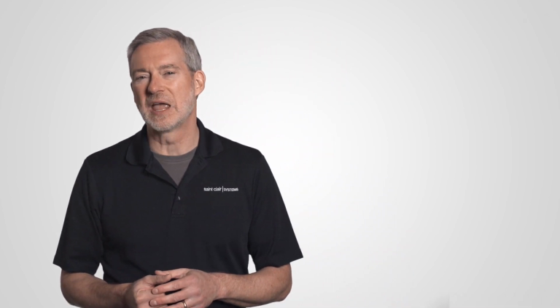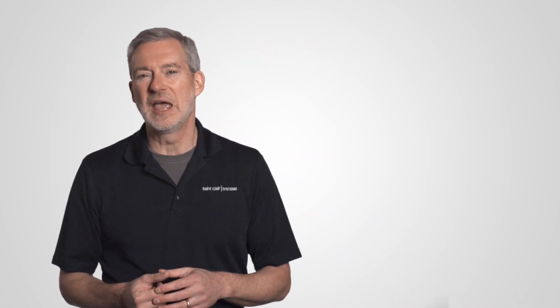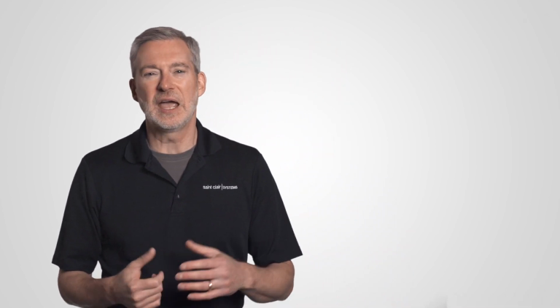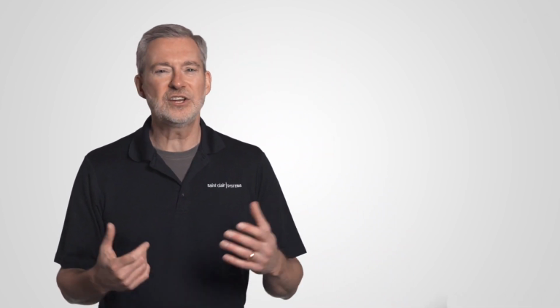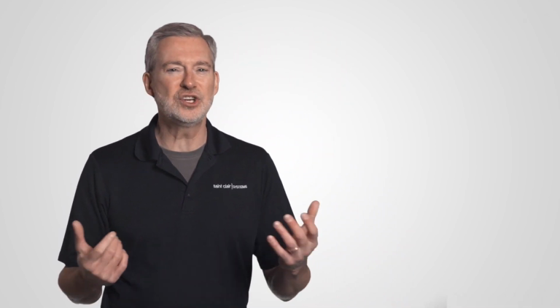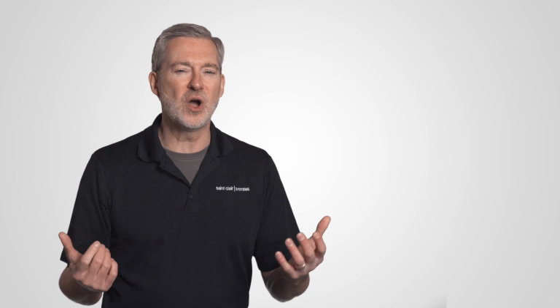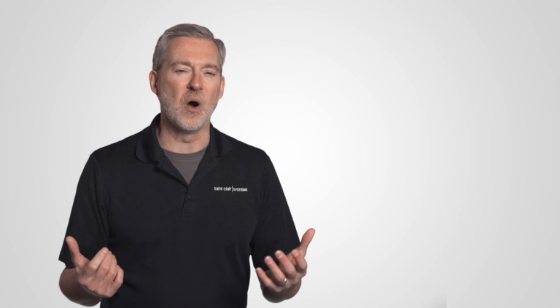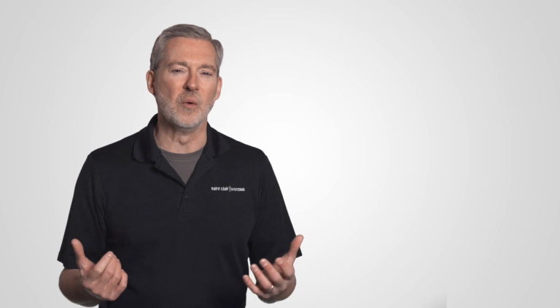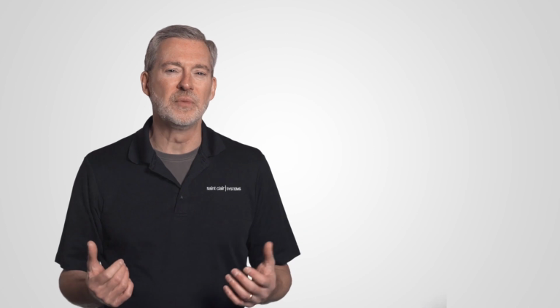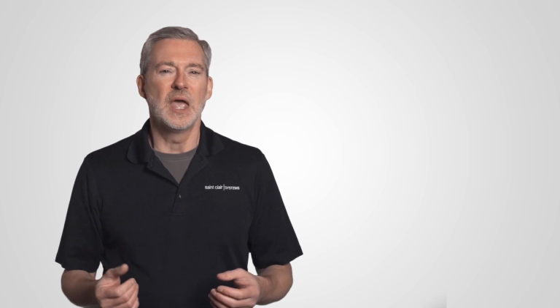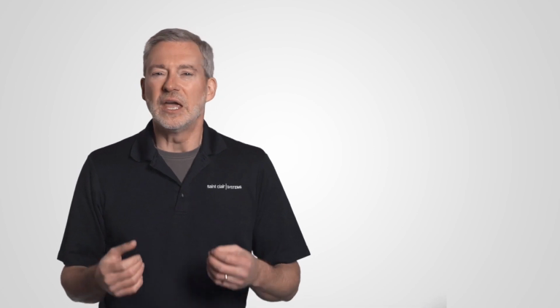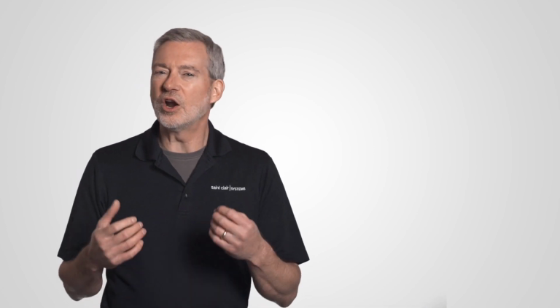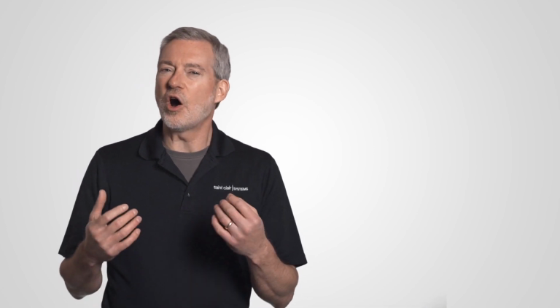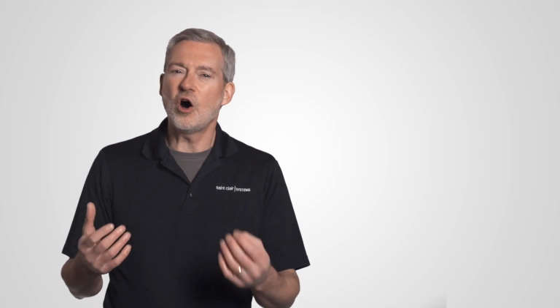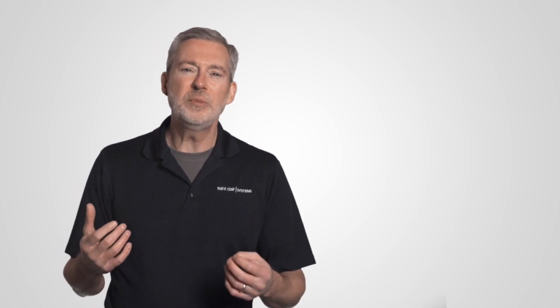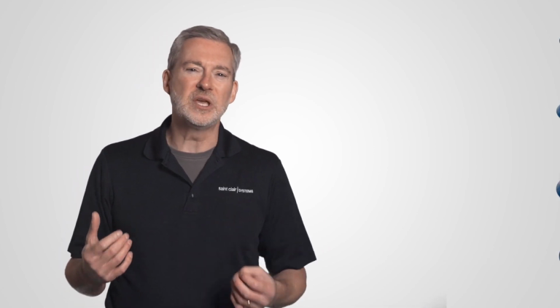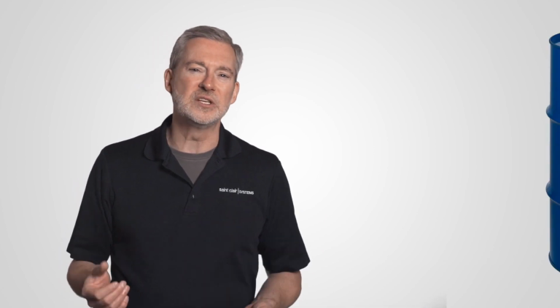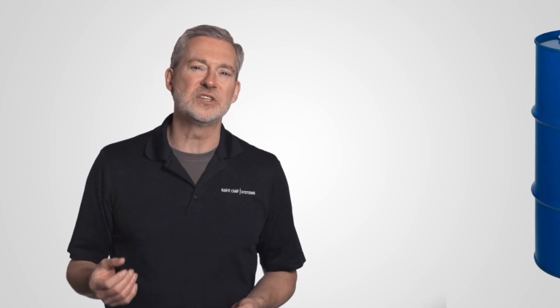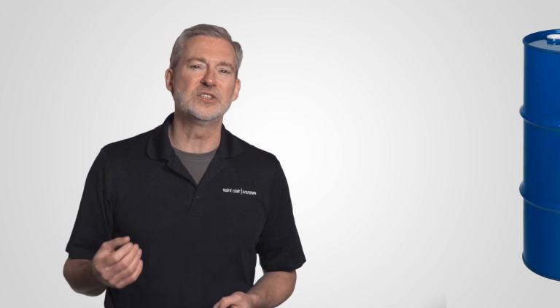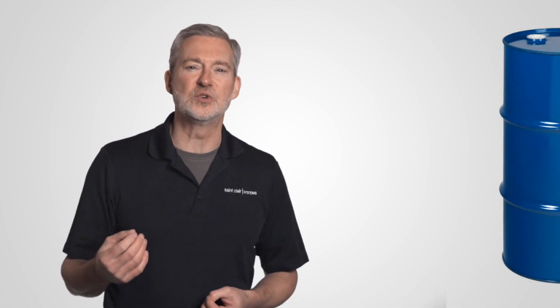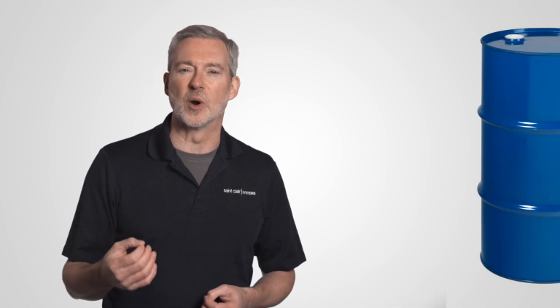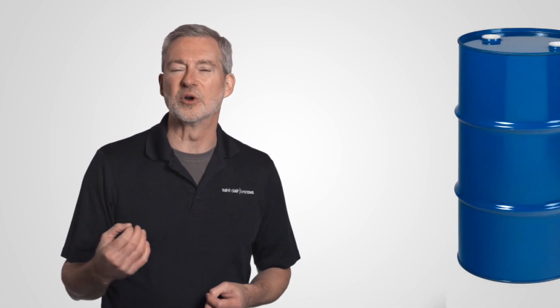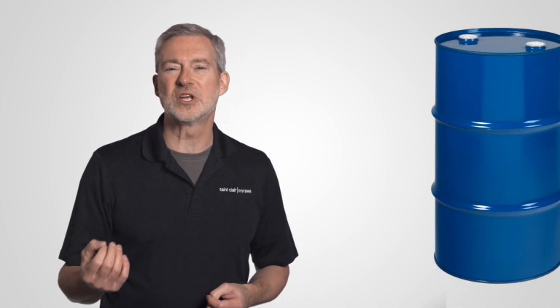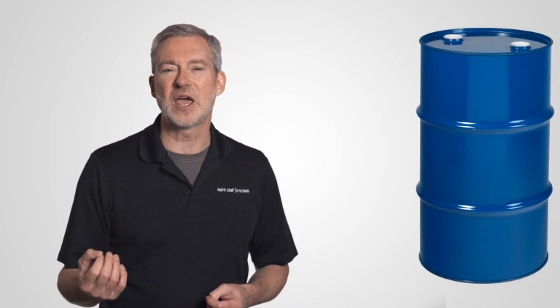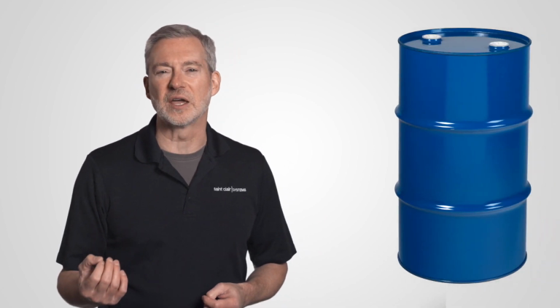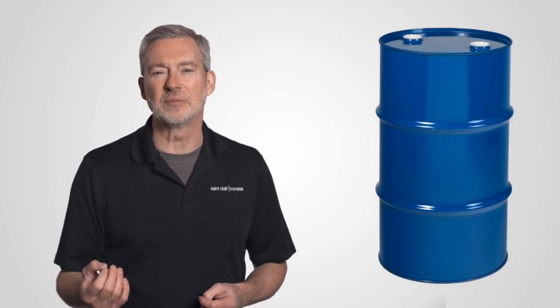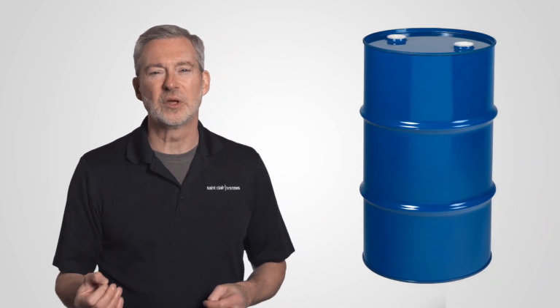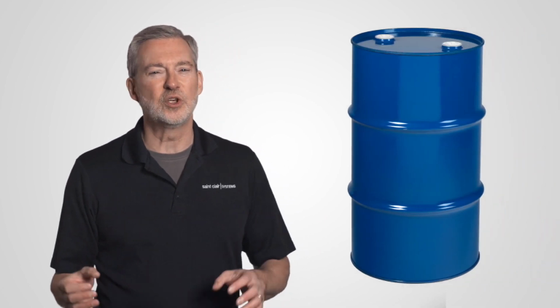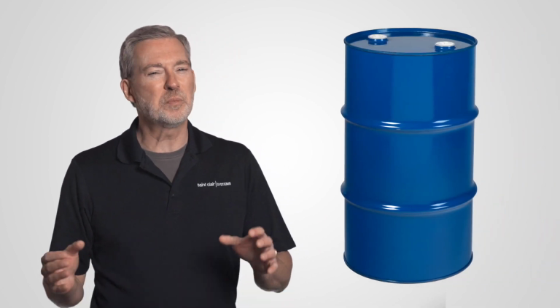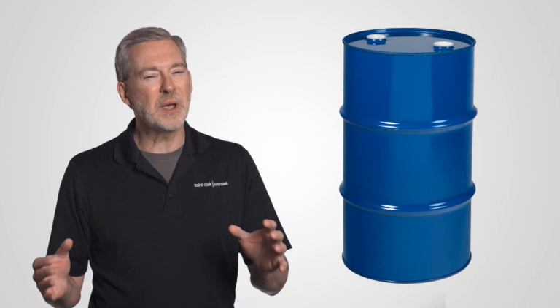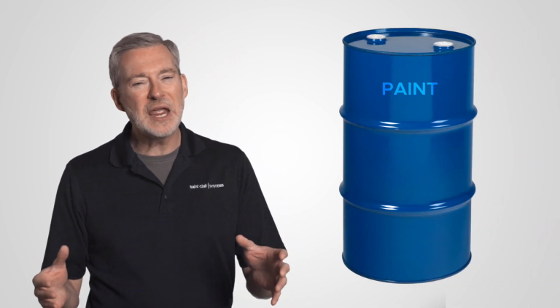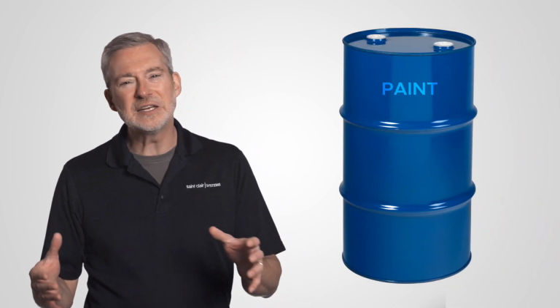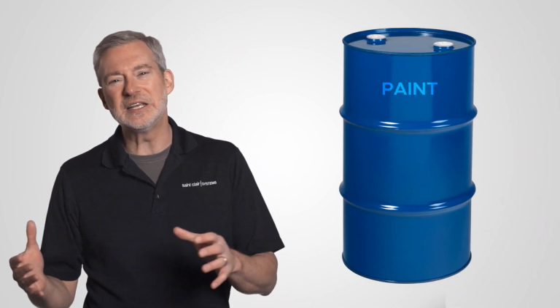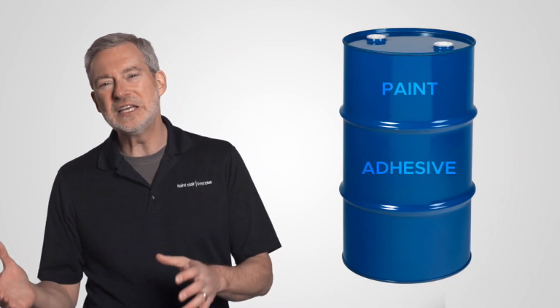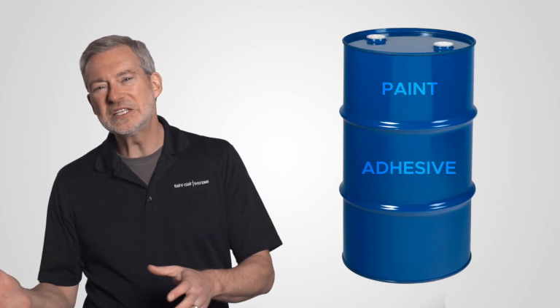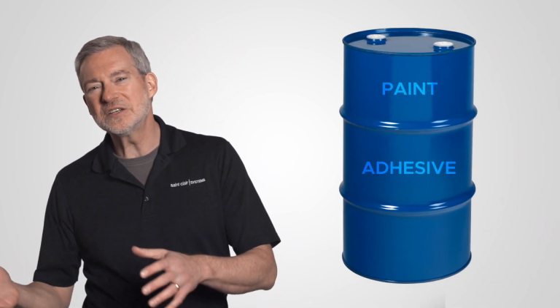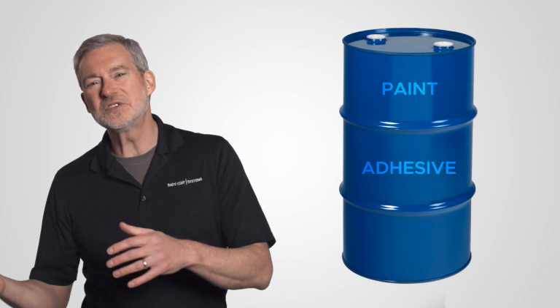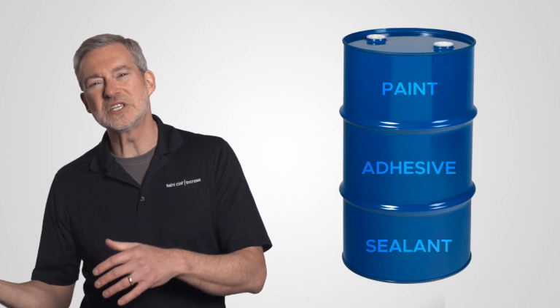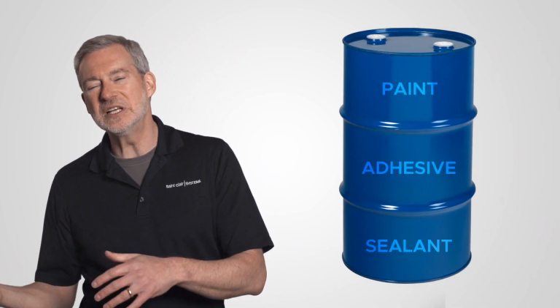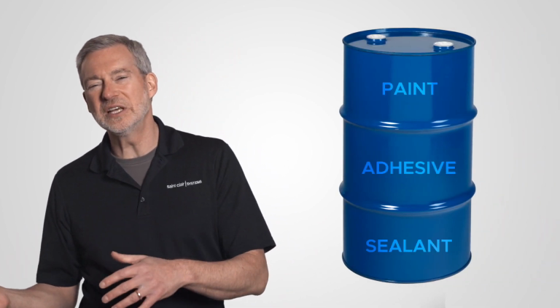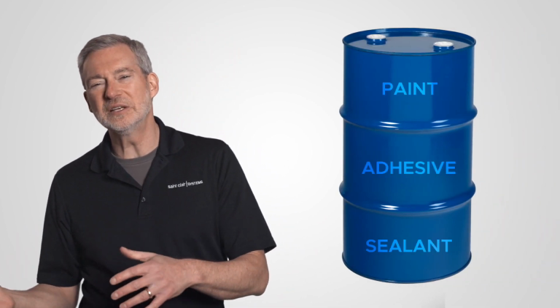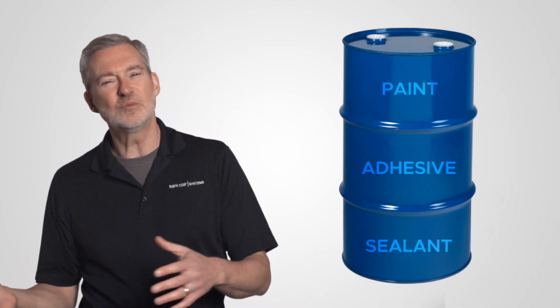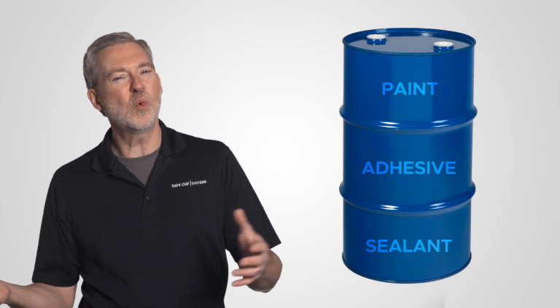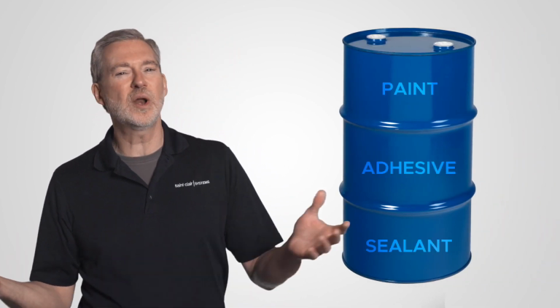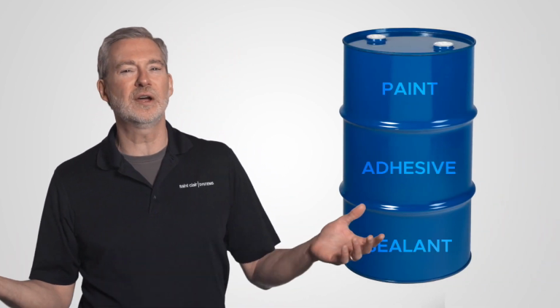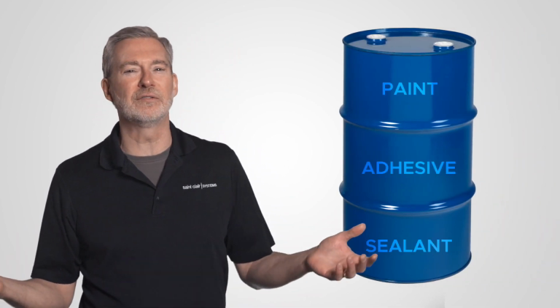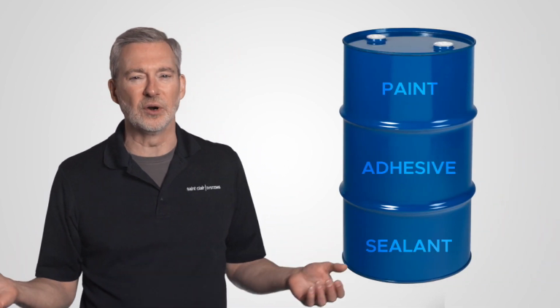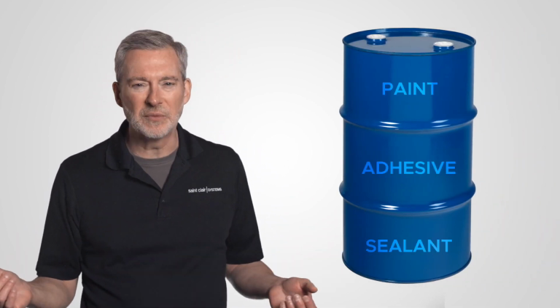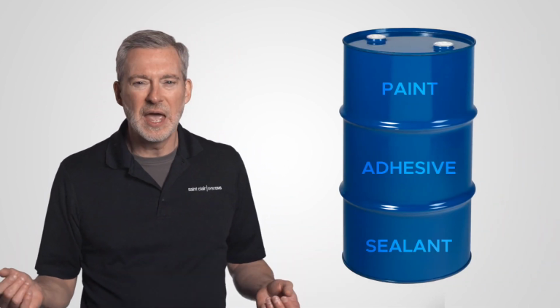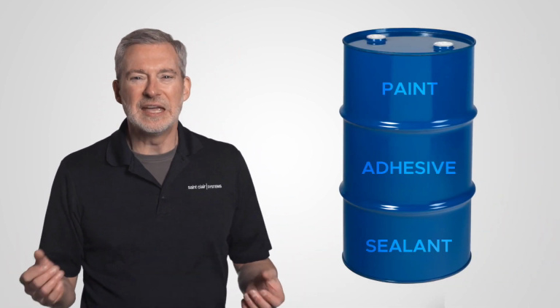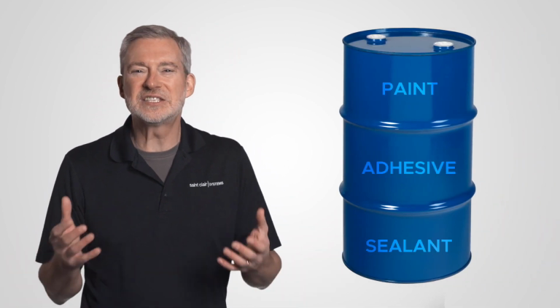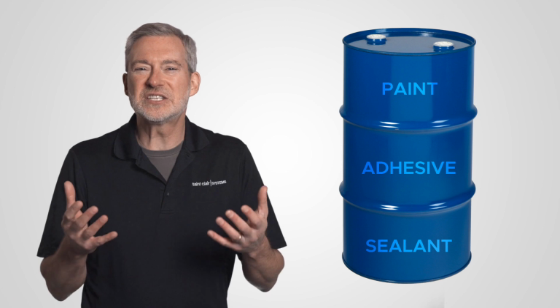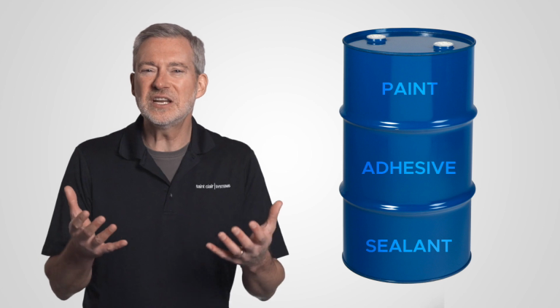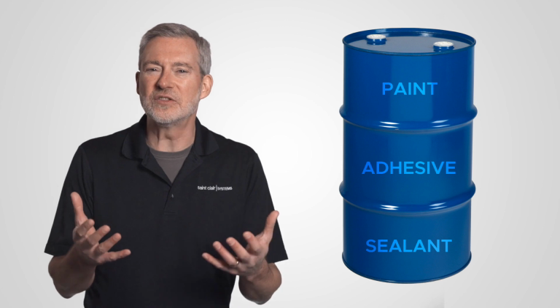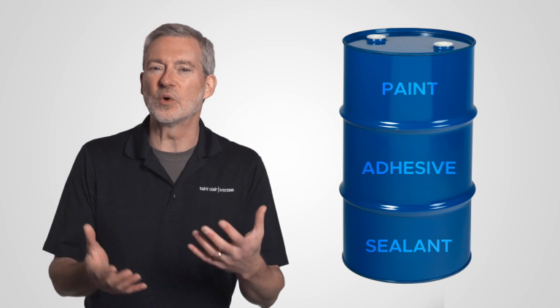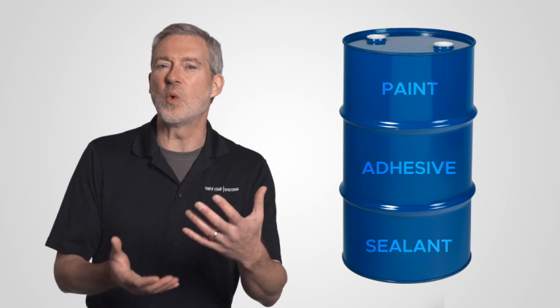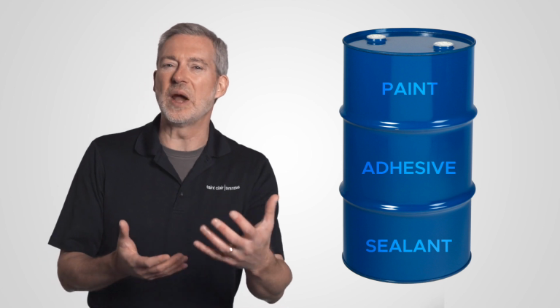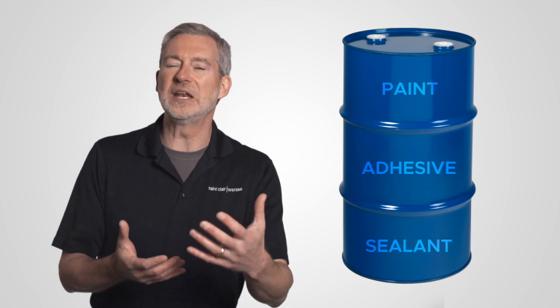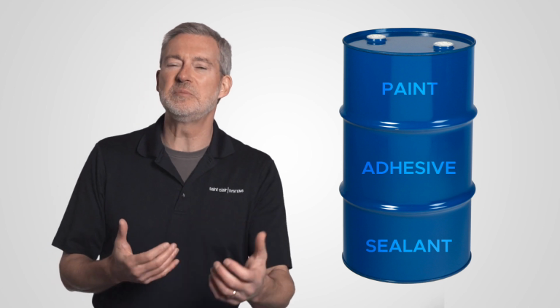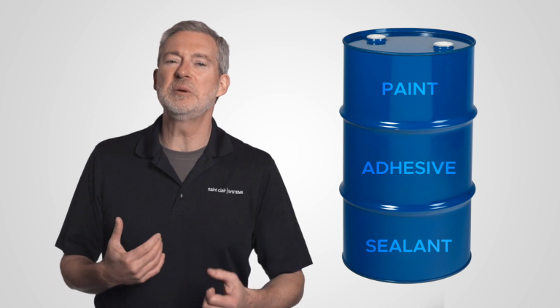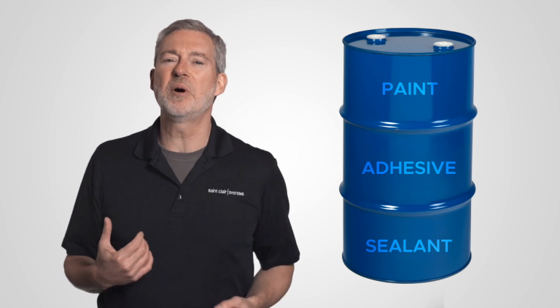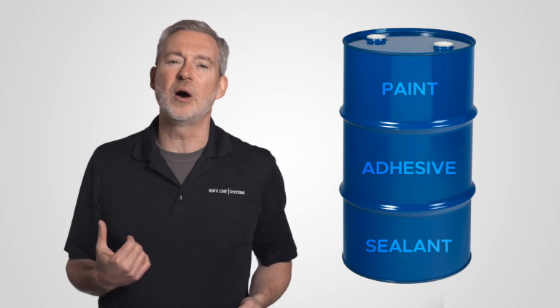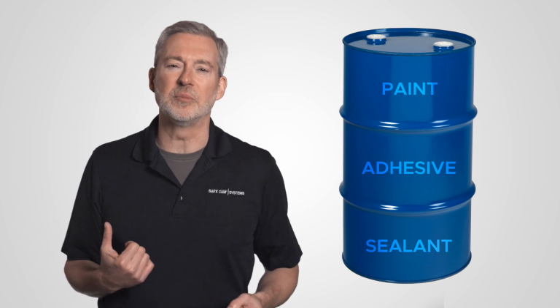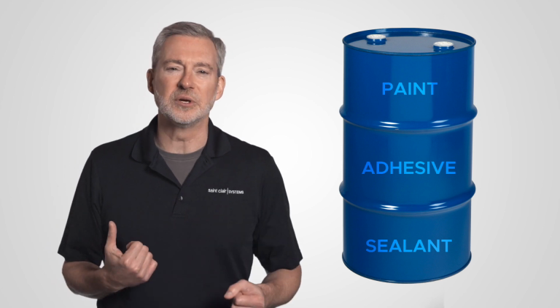As you know, it all begins in the drummer tank. Your paint, adhesive, sealant, whatever, is sitting there waiting to be pumped.